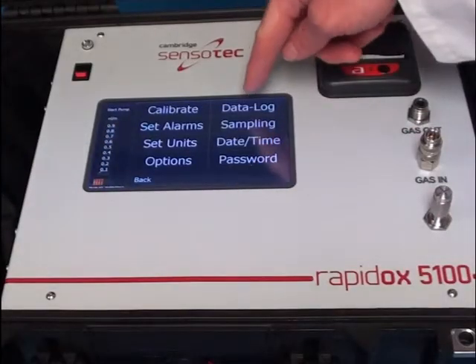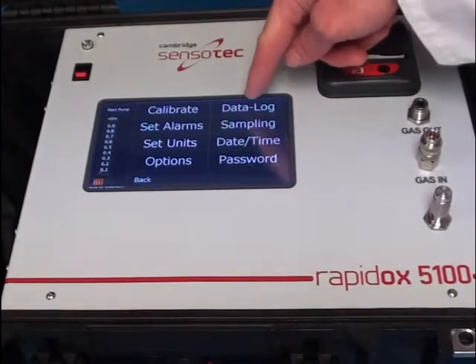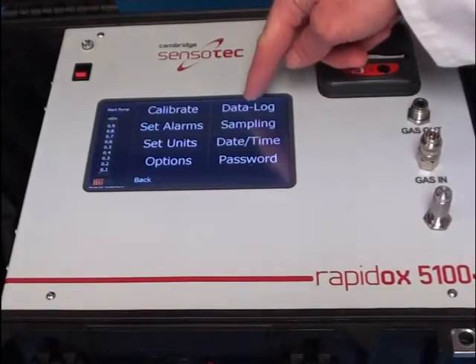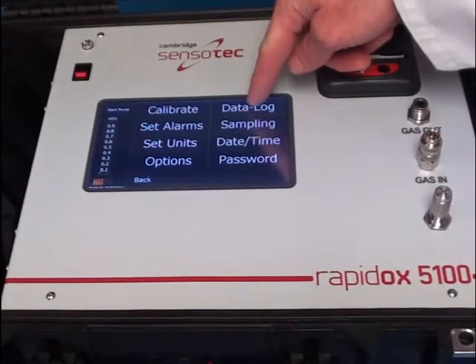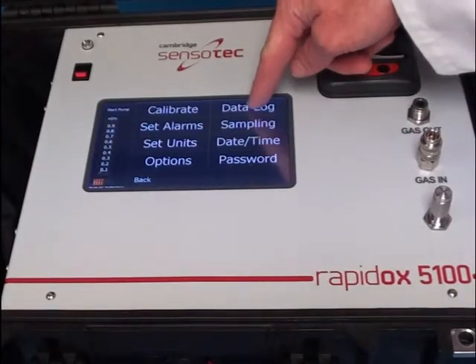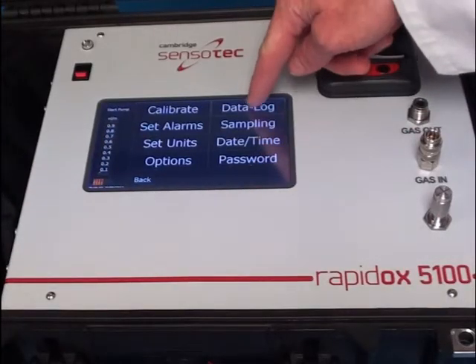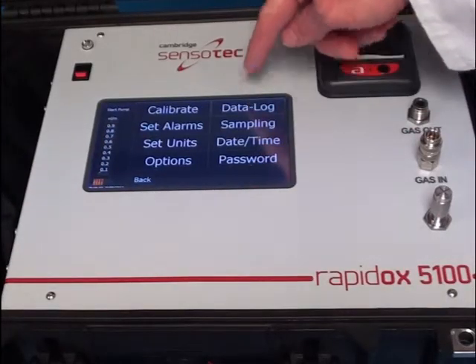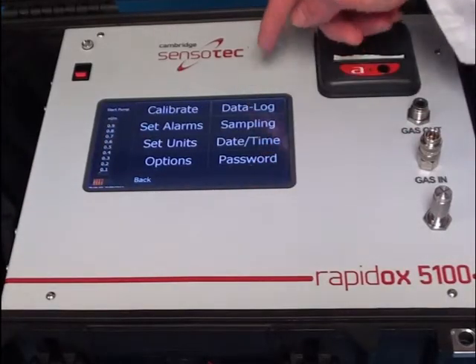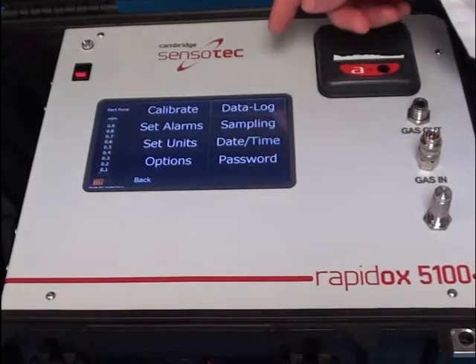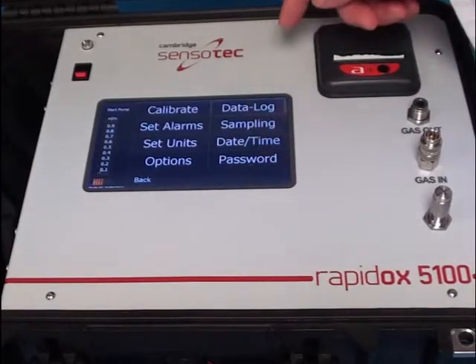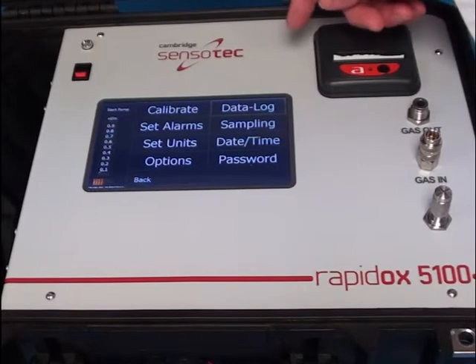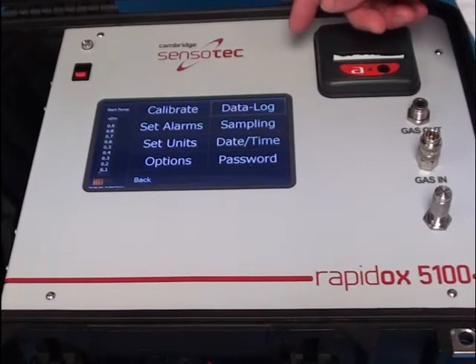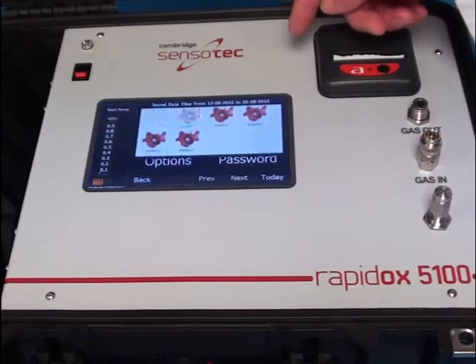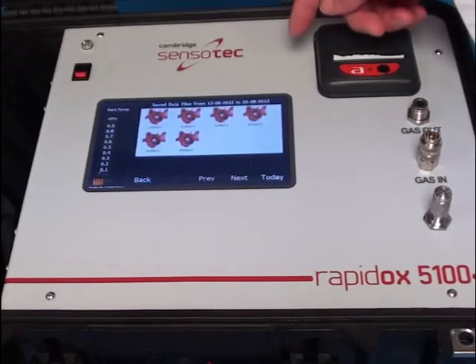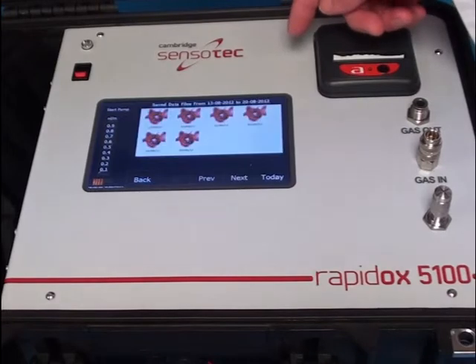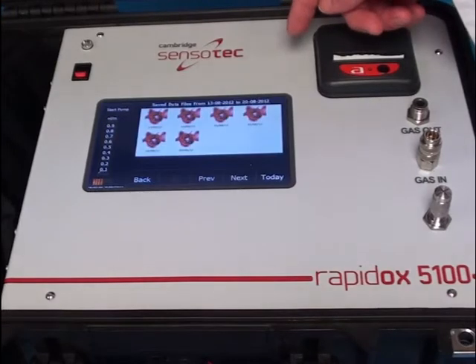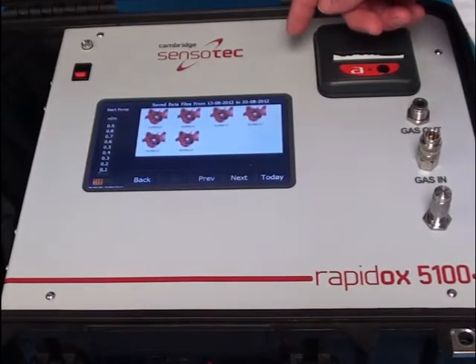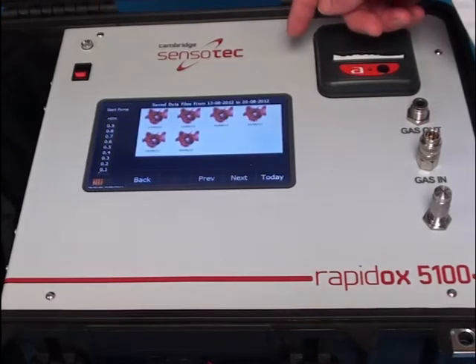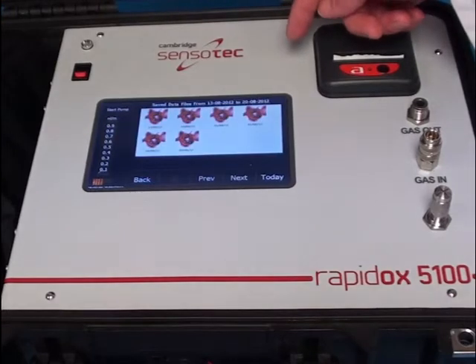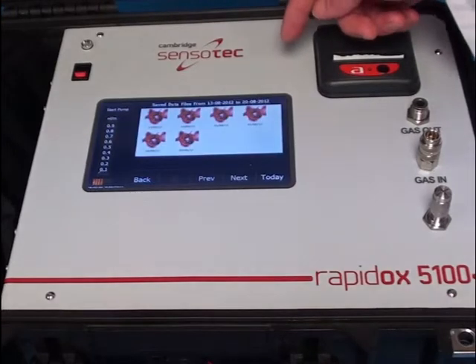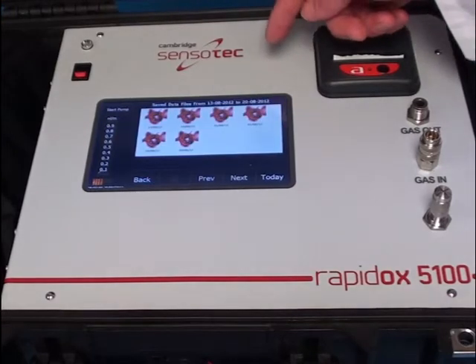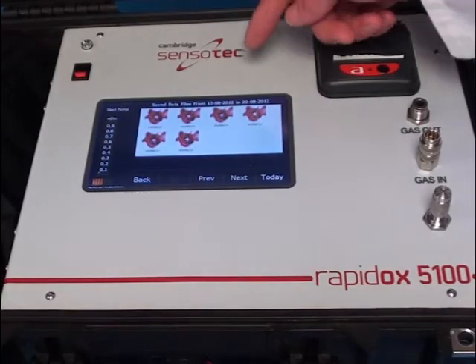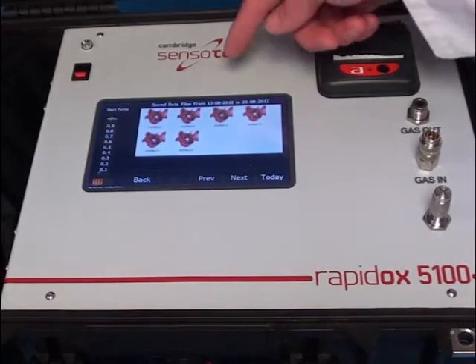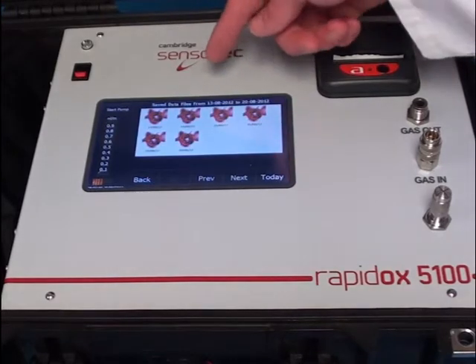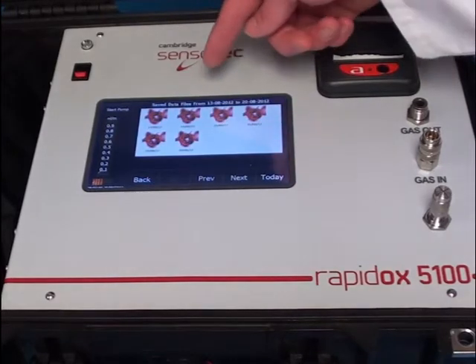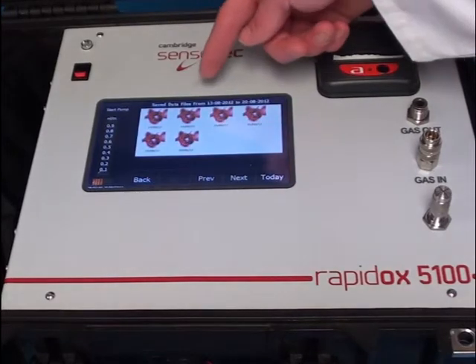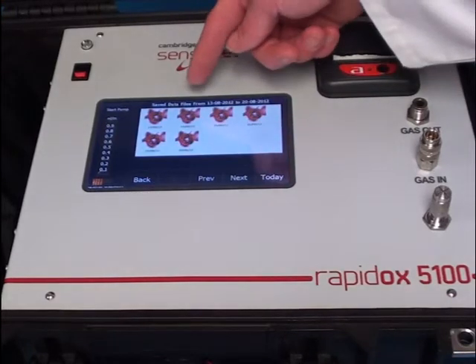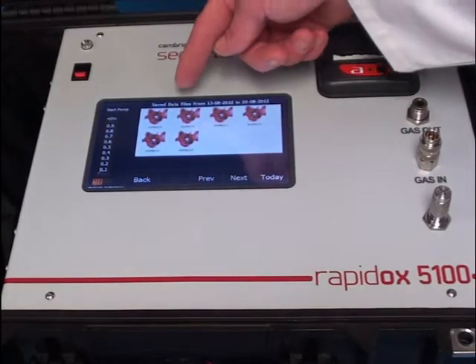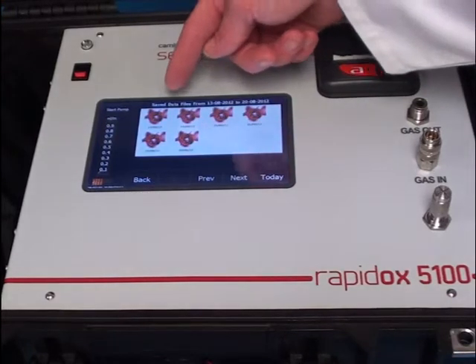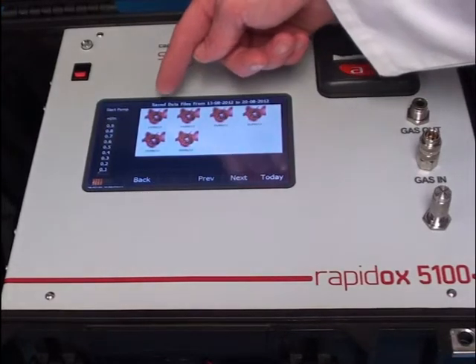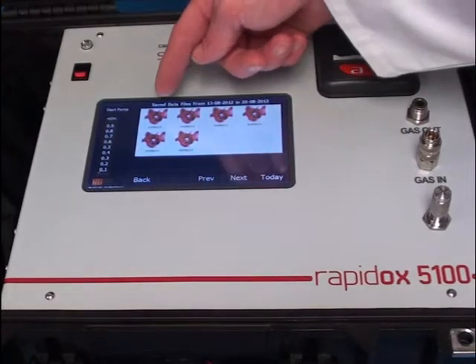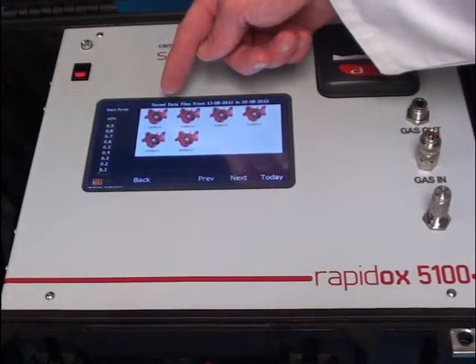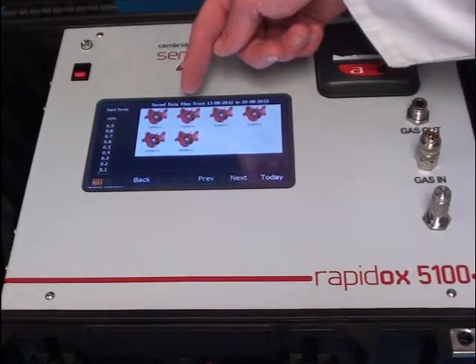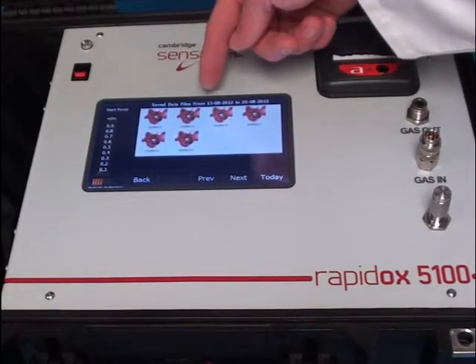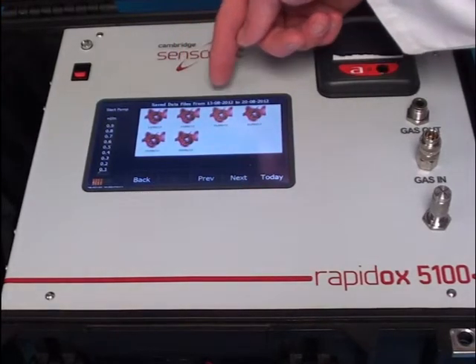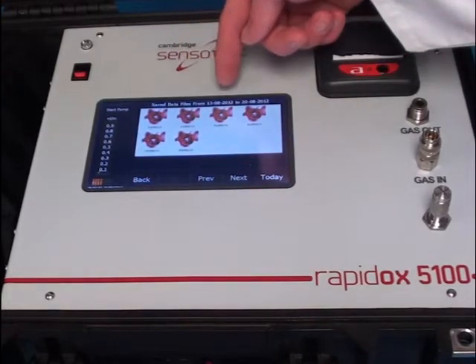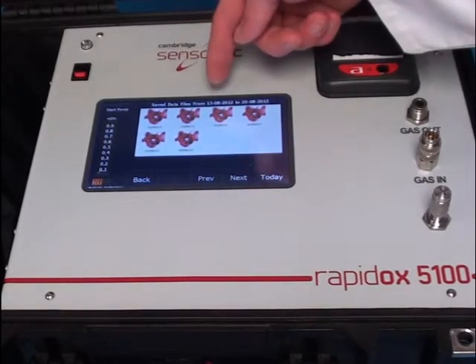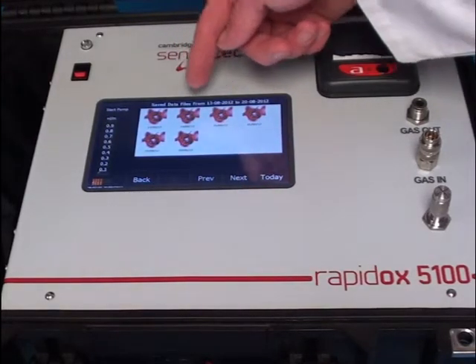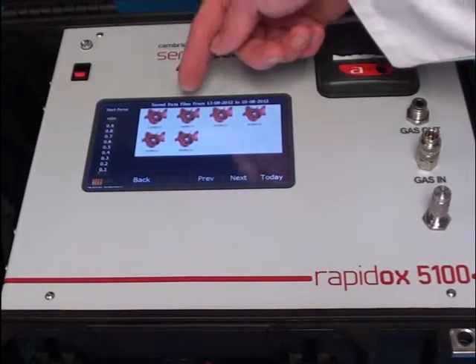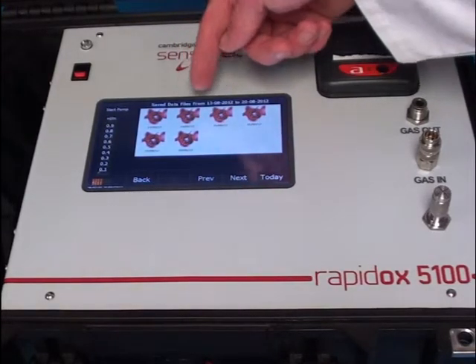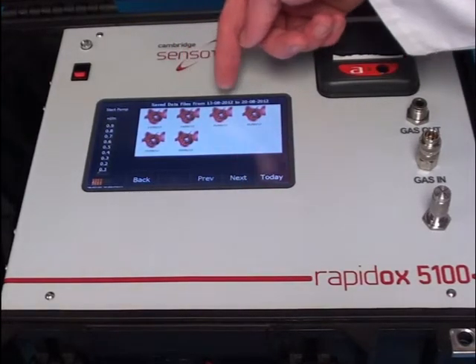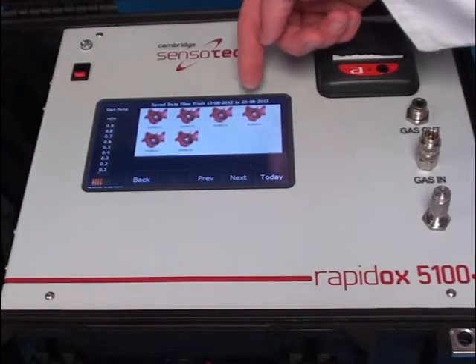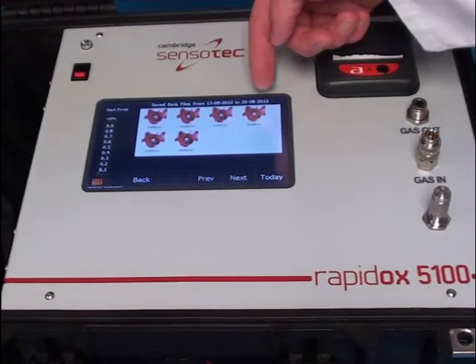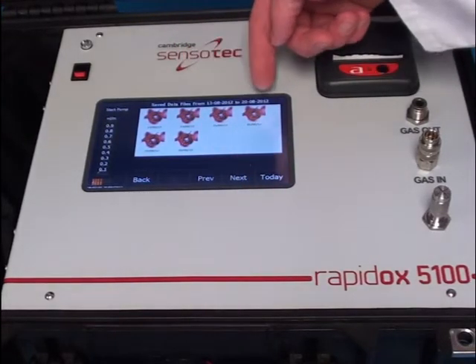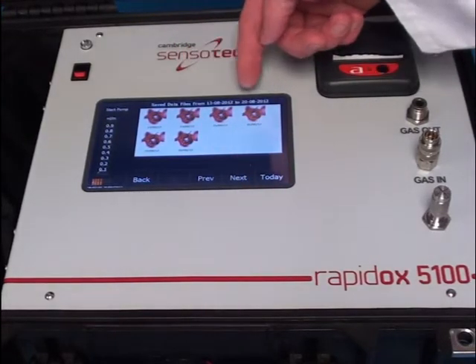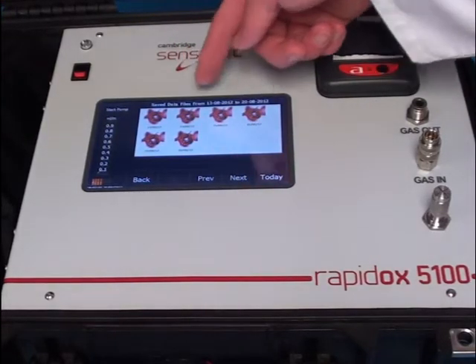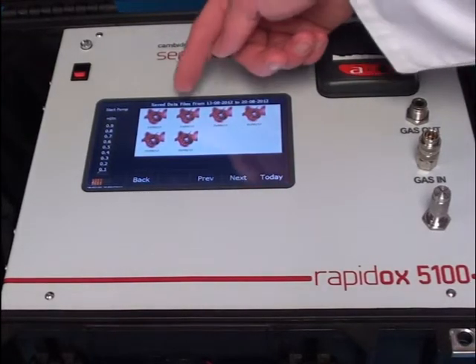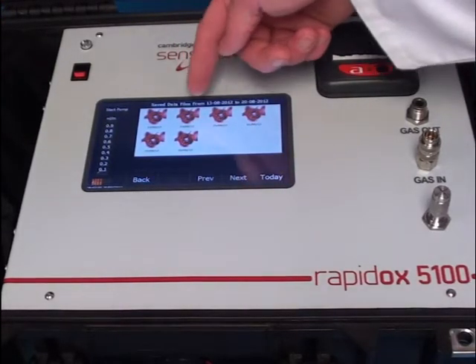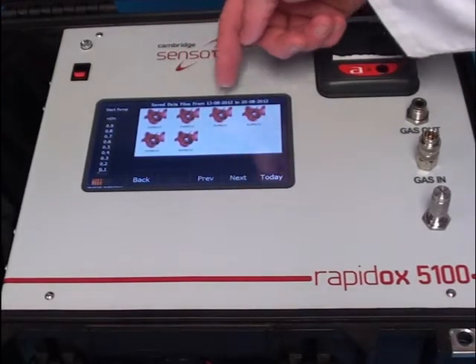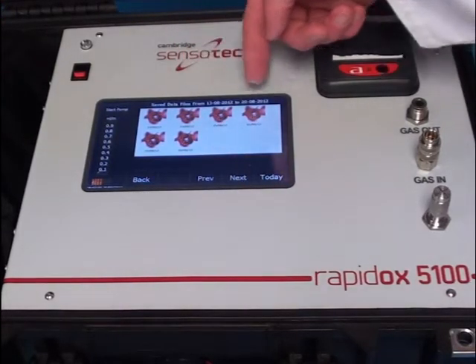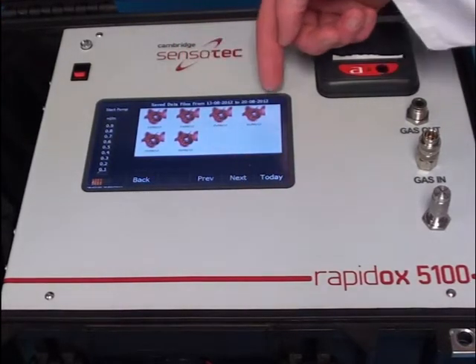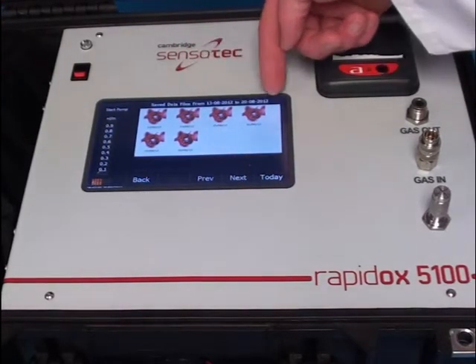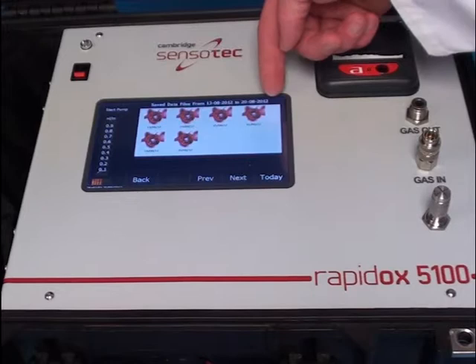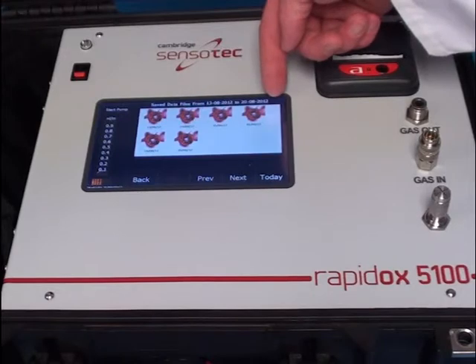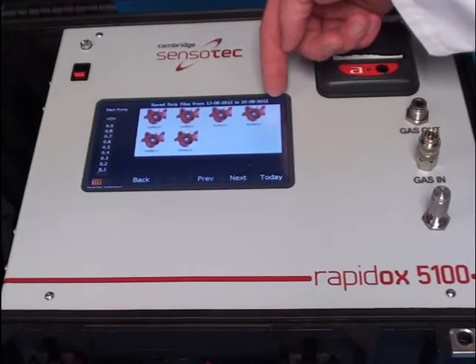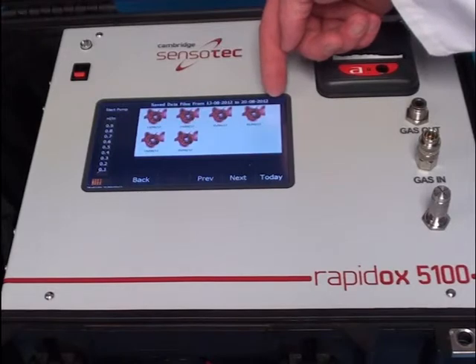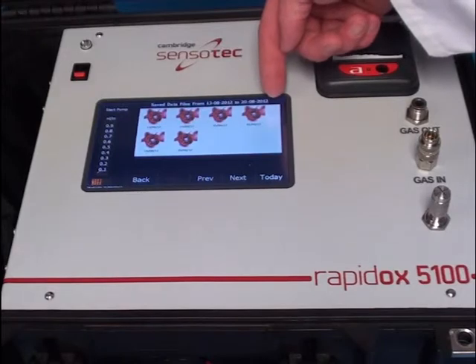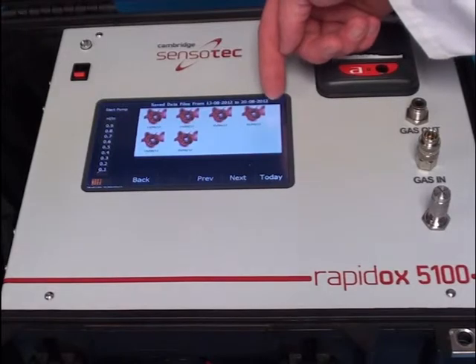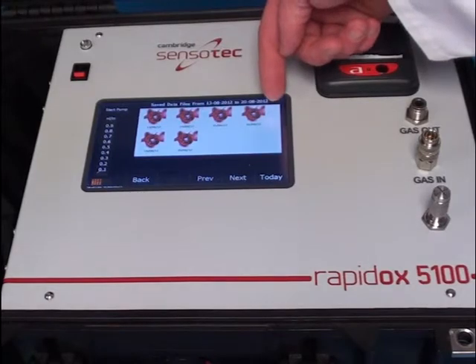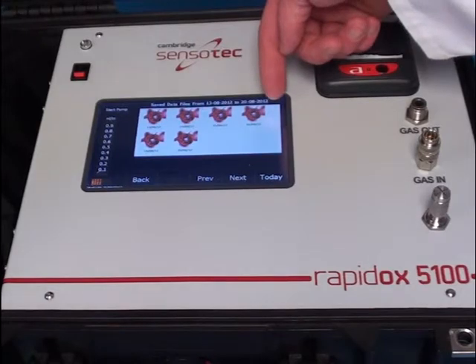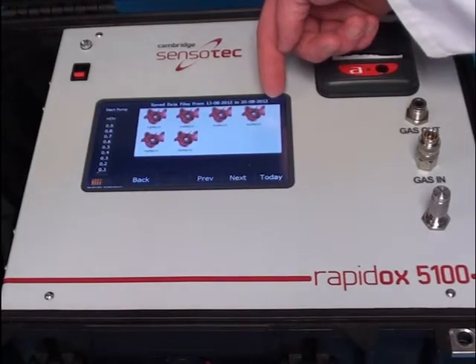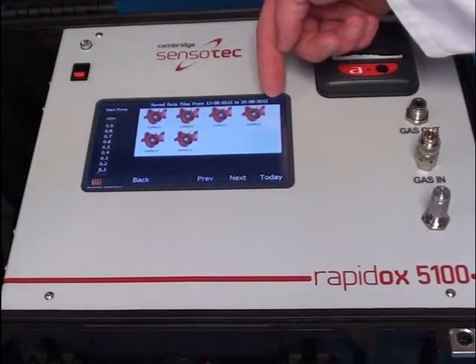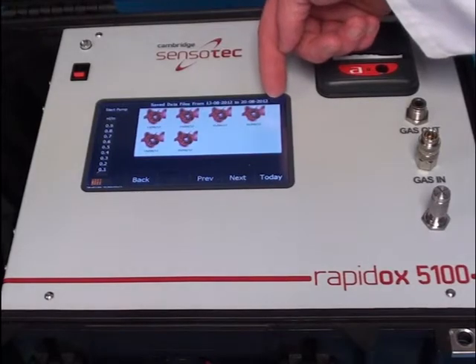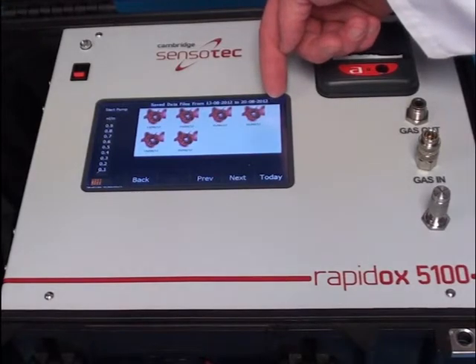Data logs are stored indefinitely and can be easily downloaded and stored onto a USB stick in an Excel-compatible format.